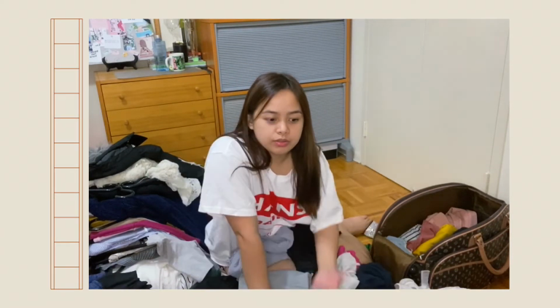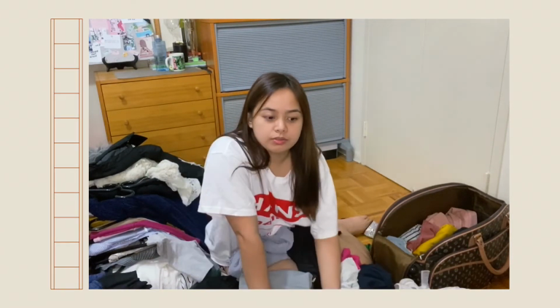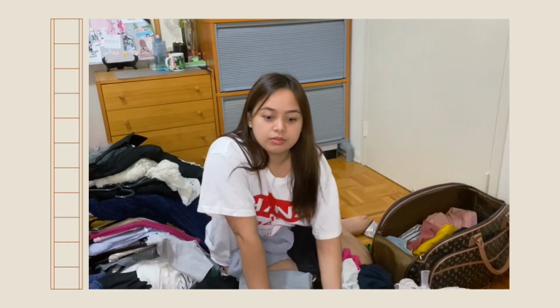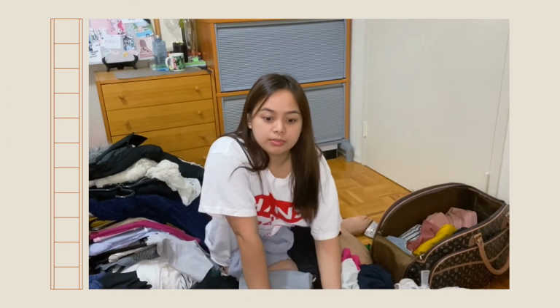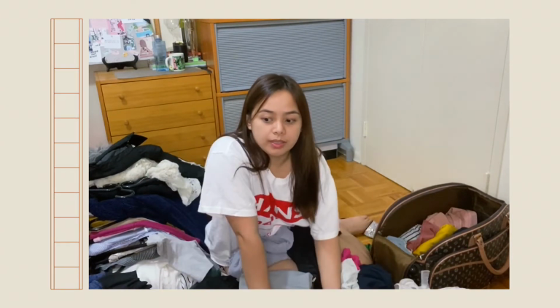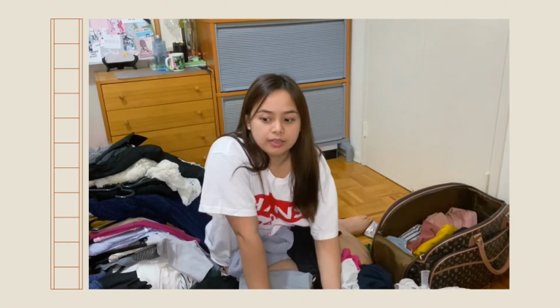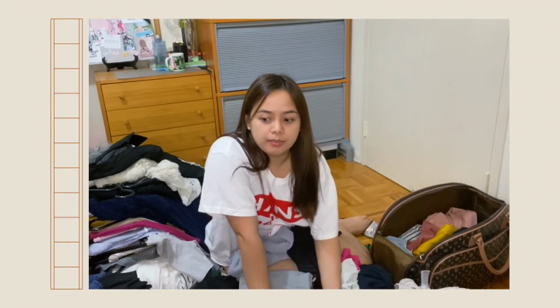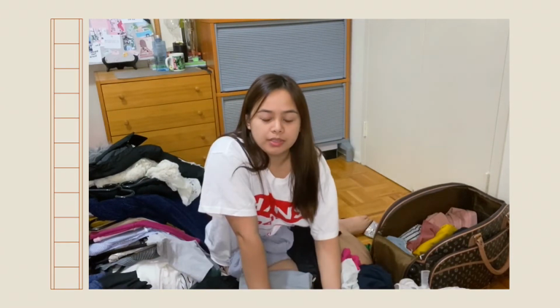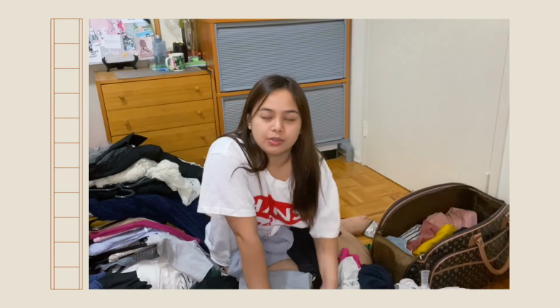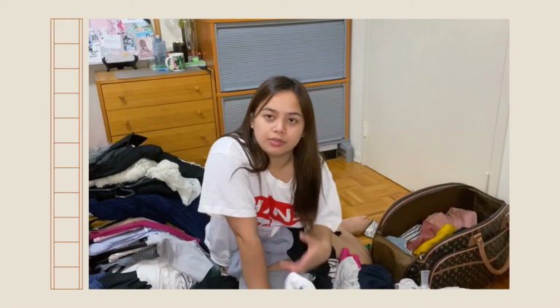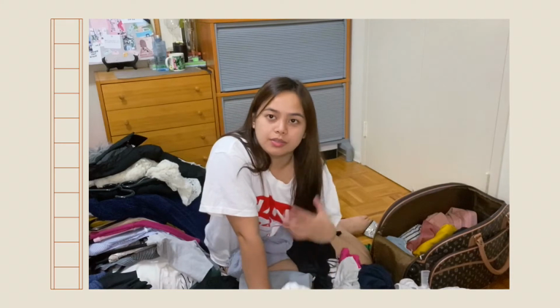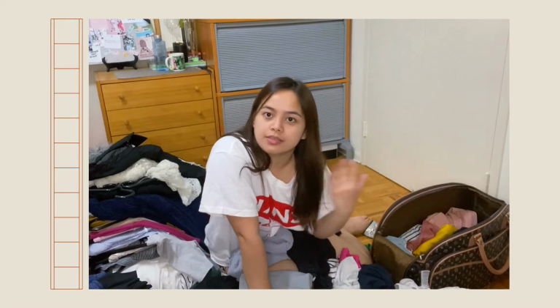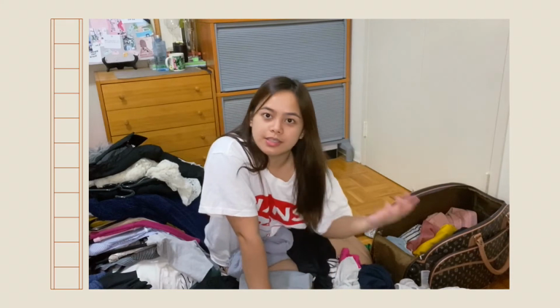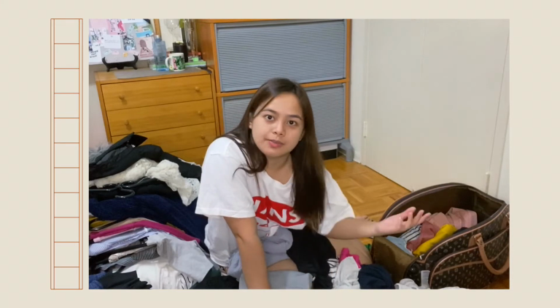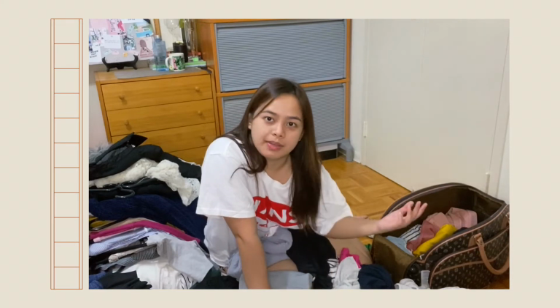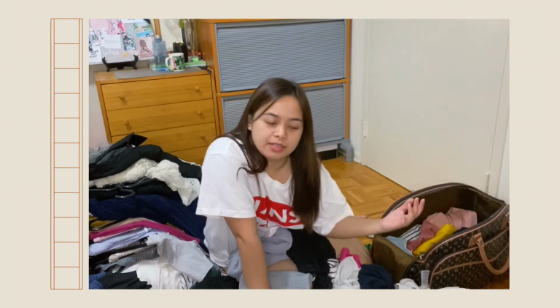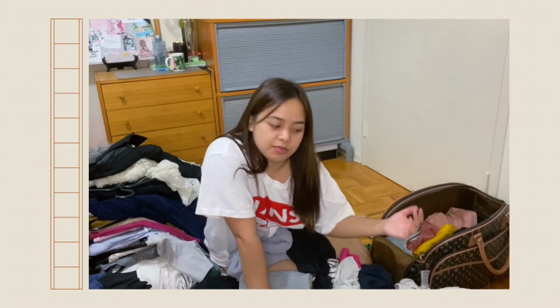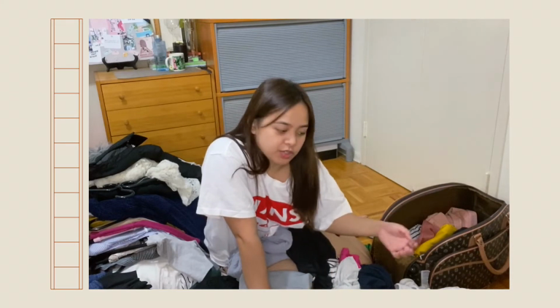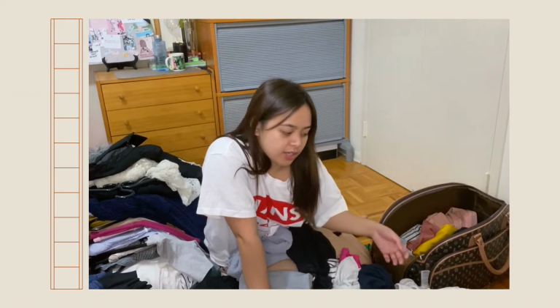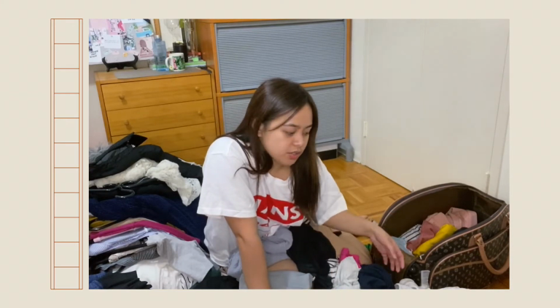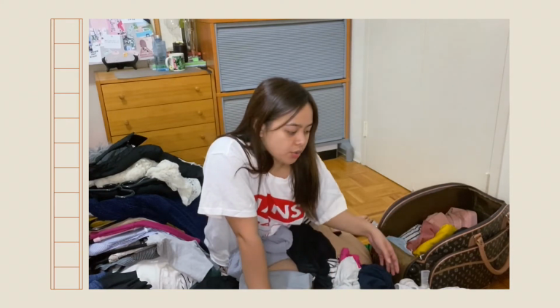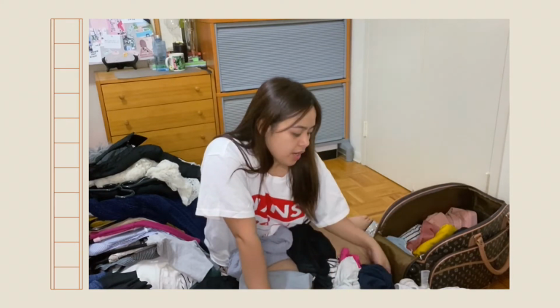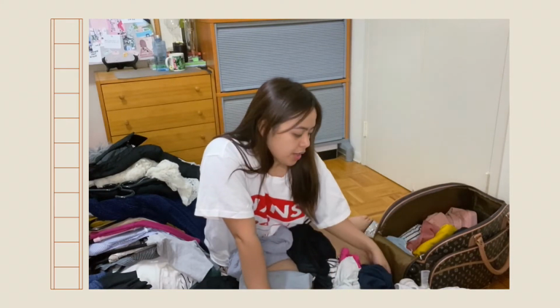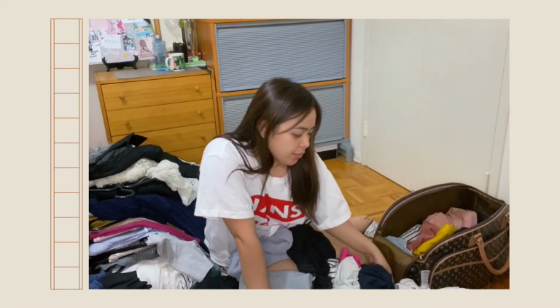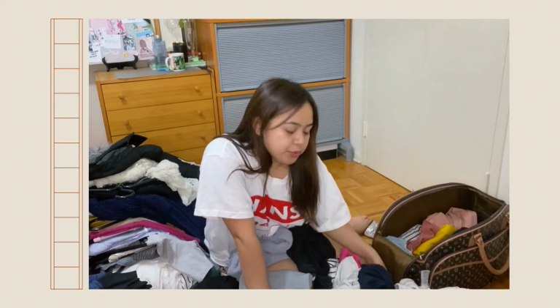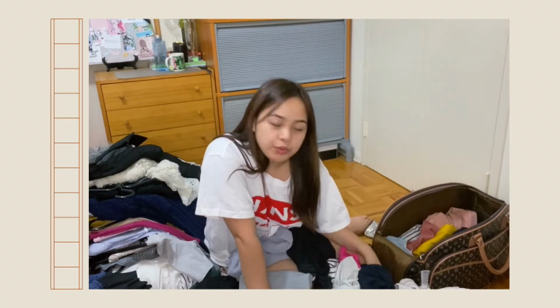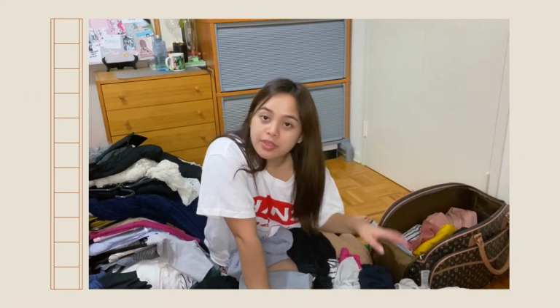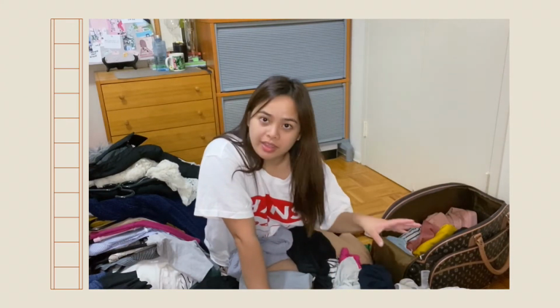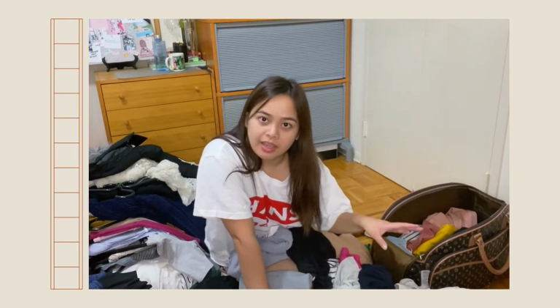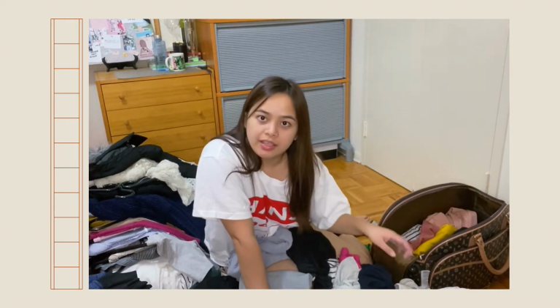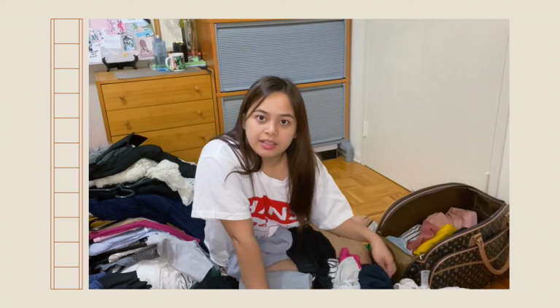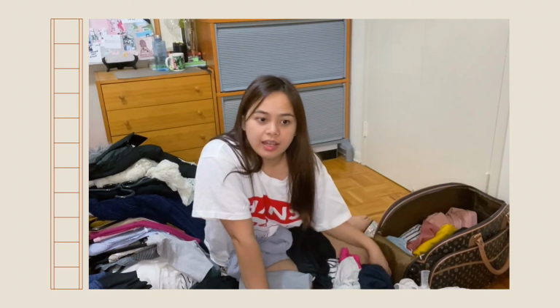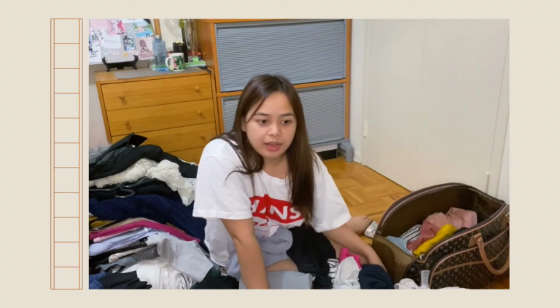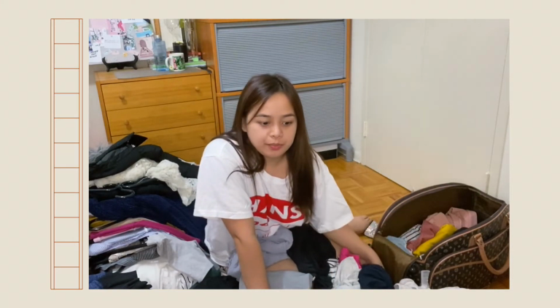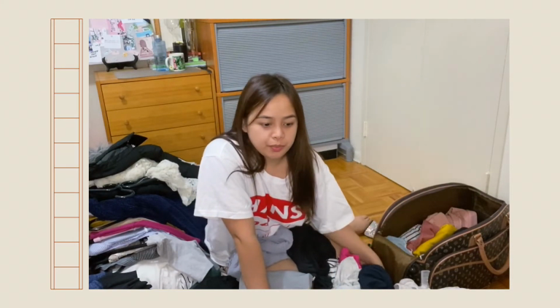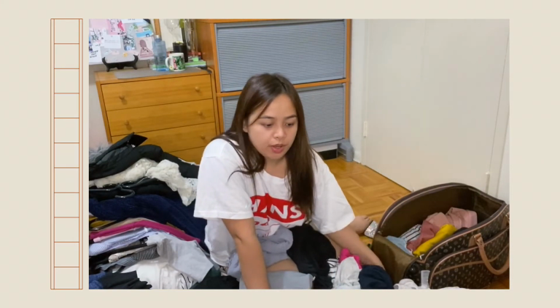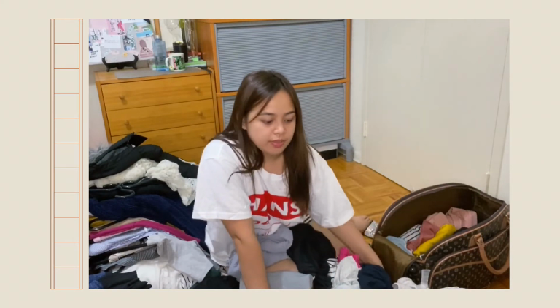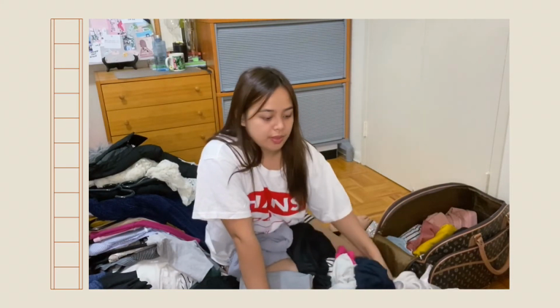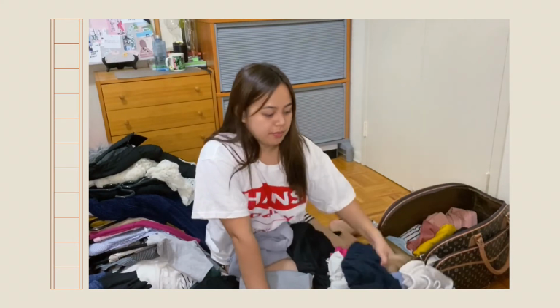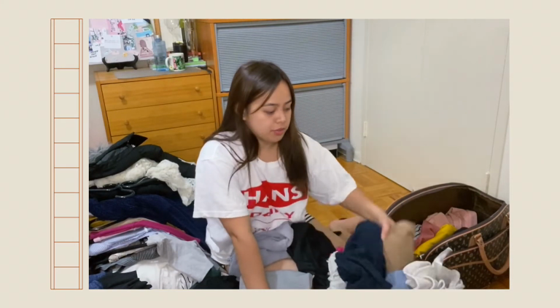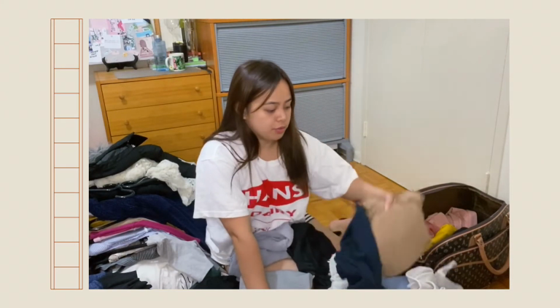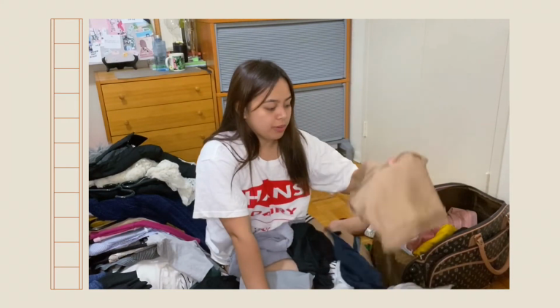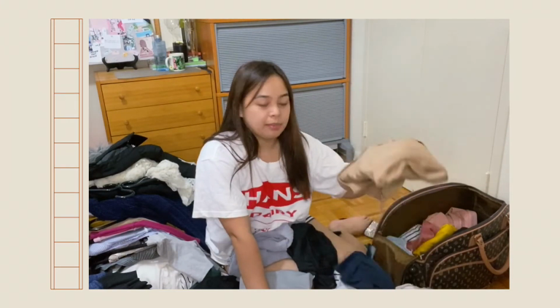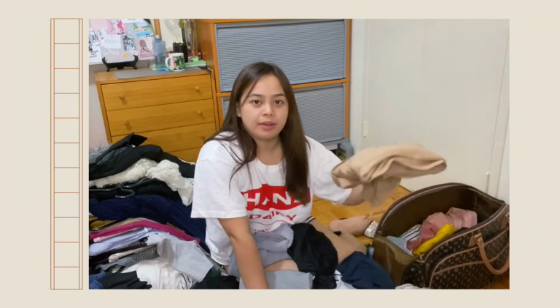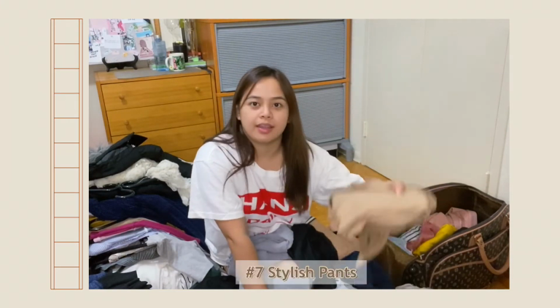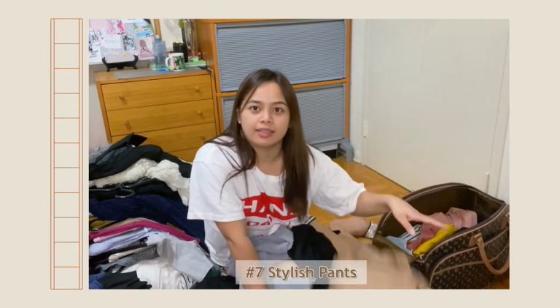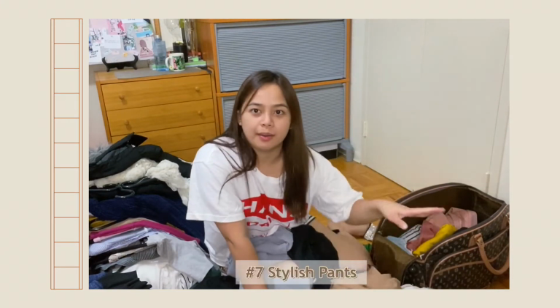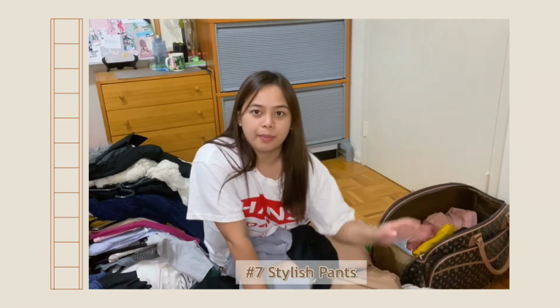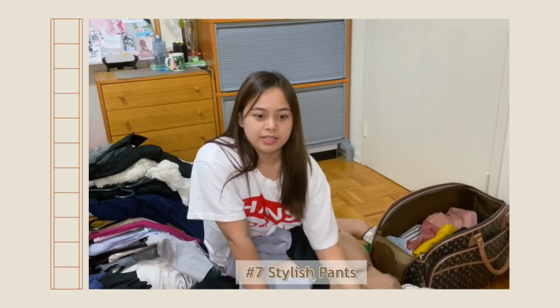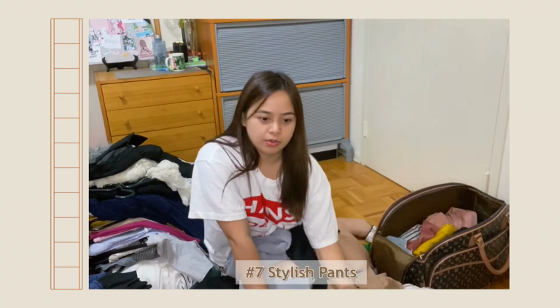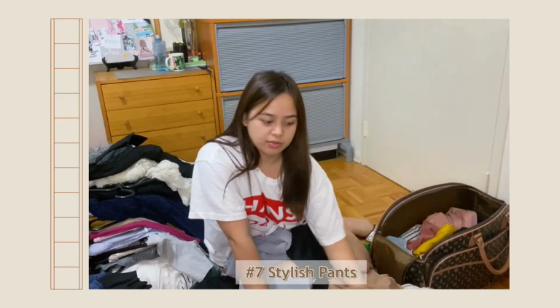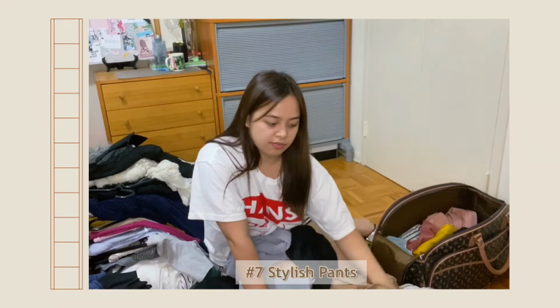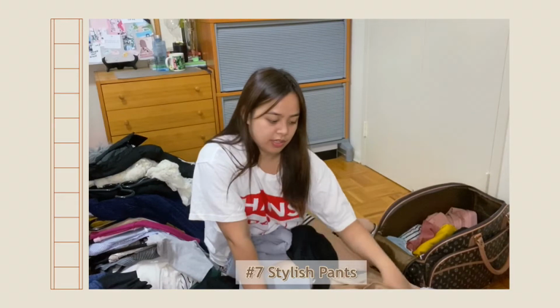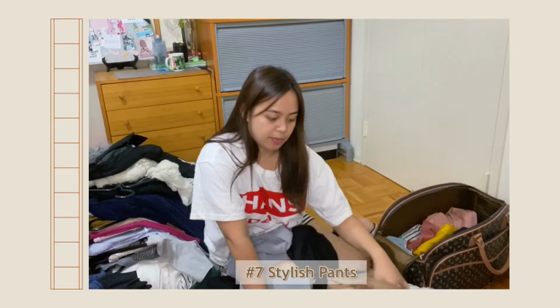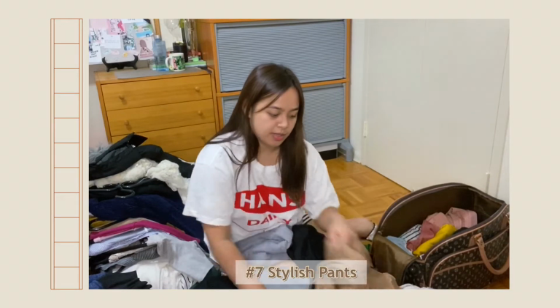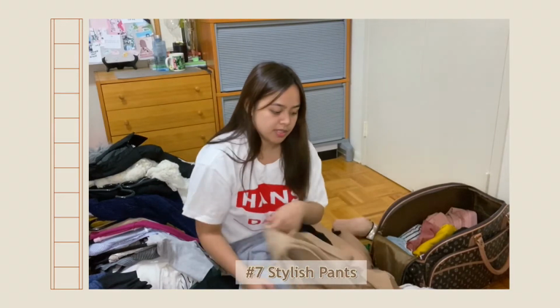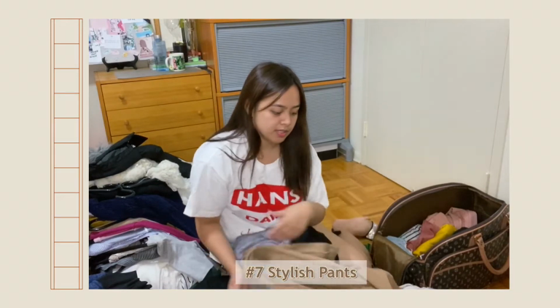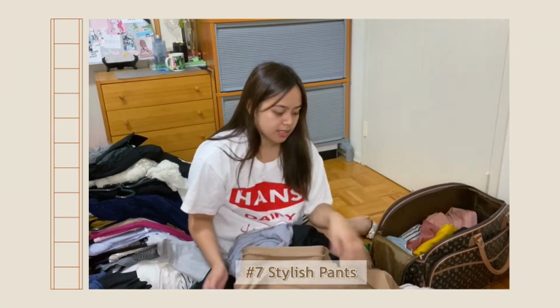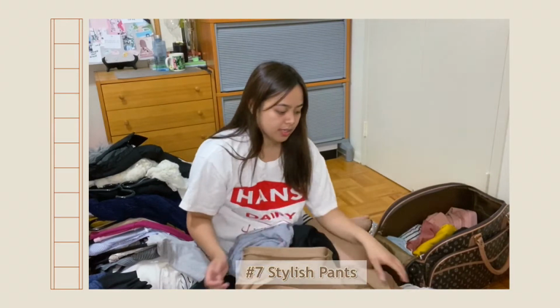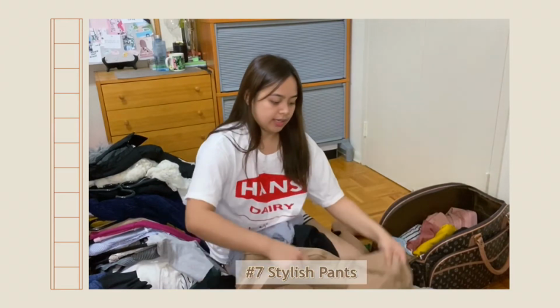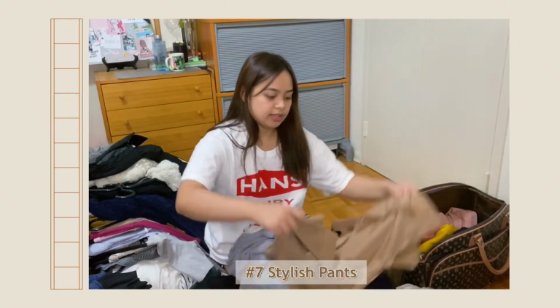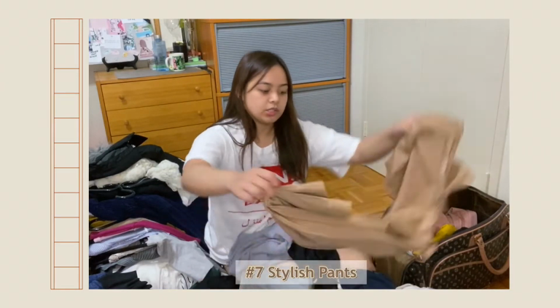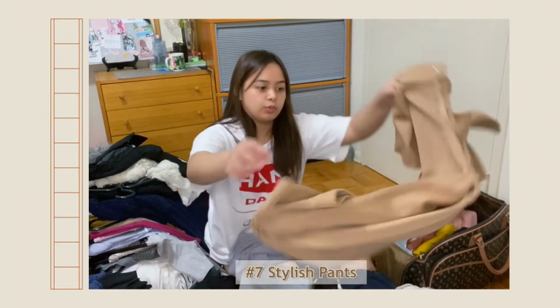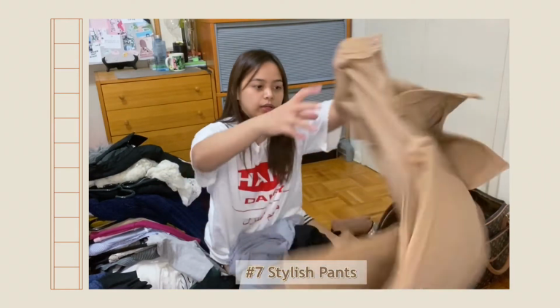The clothes here are expensive, so it's a good thing I brought my versatile pants from the Philippines — like this one. I can style this and just double it with a layer underneath.